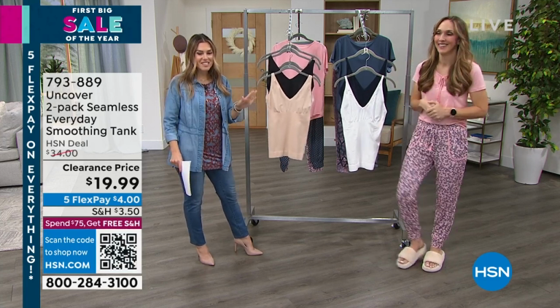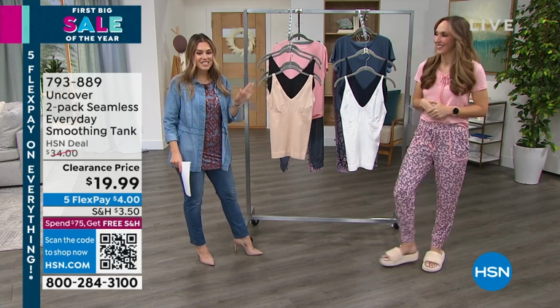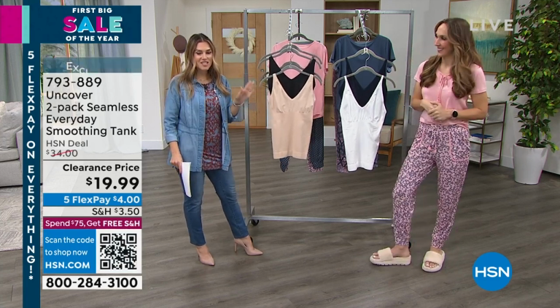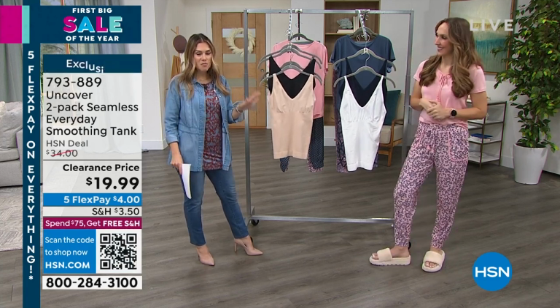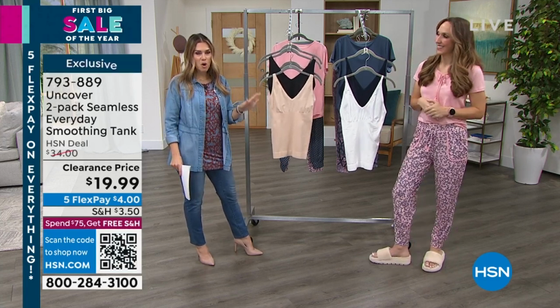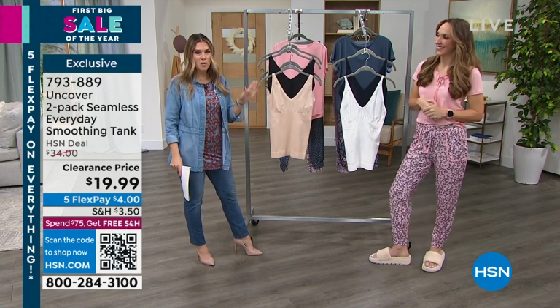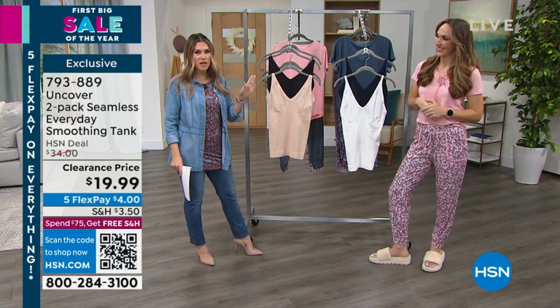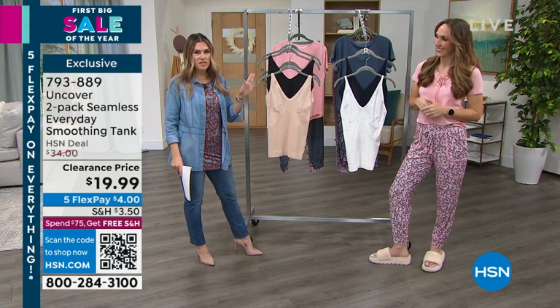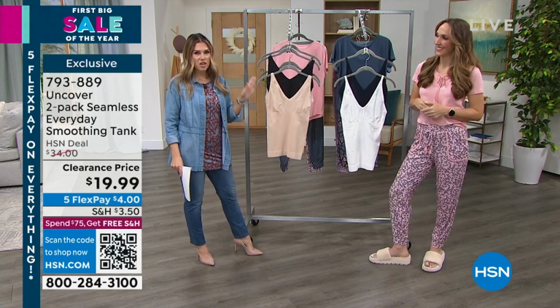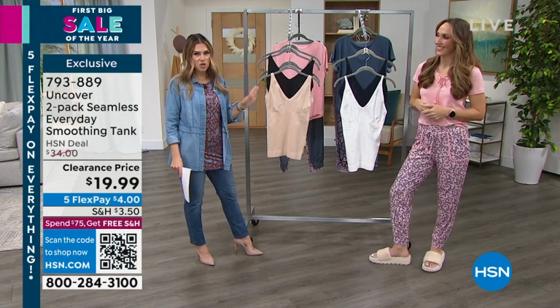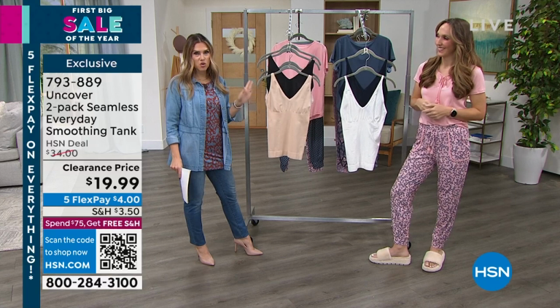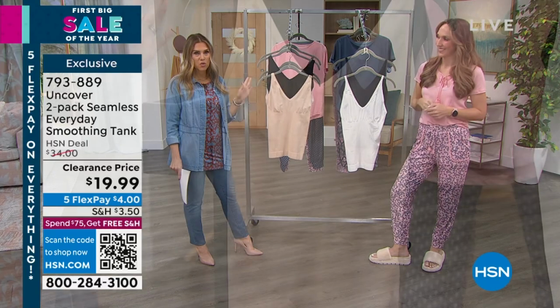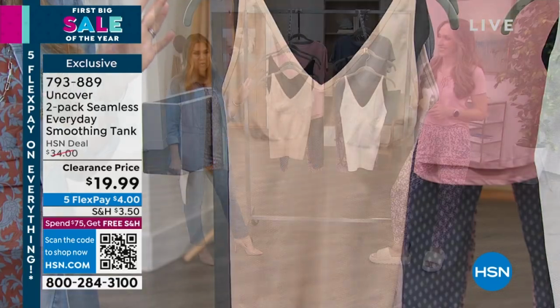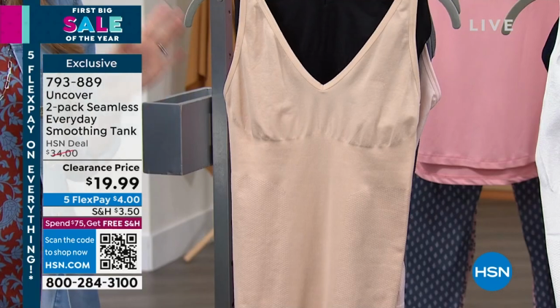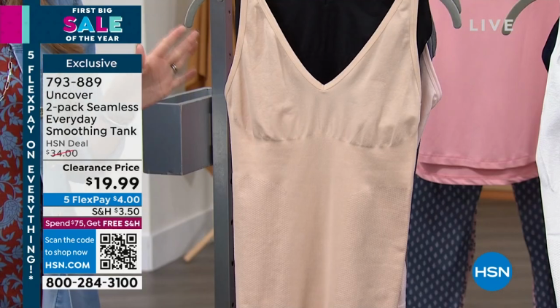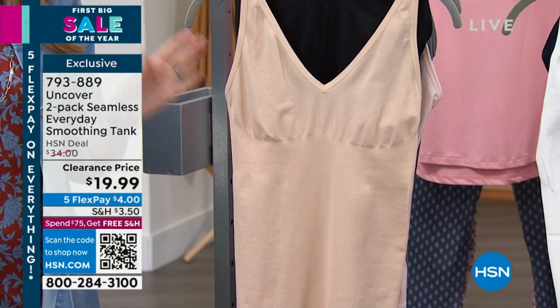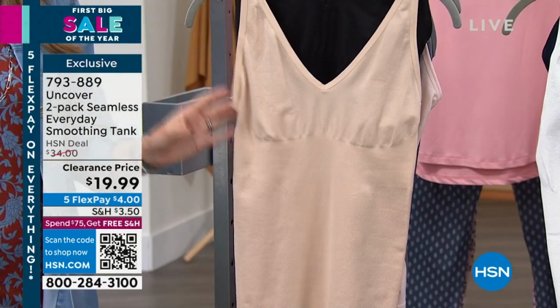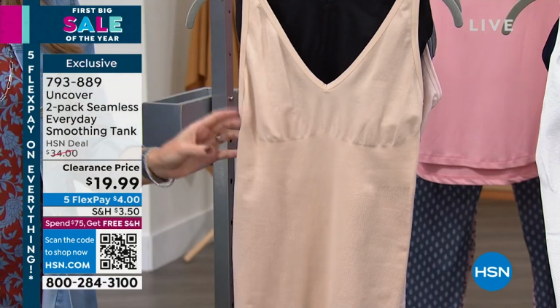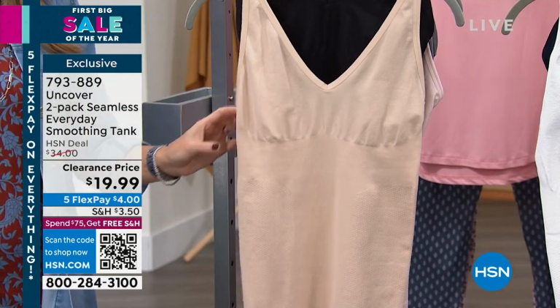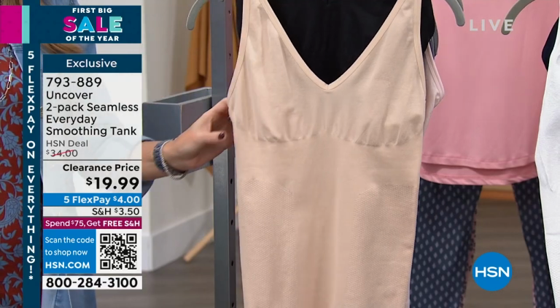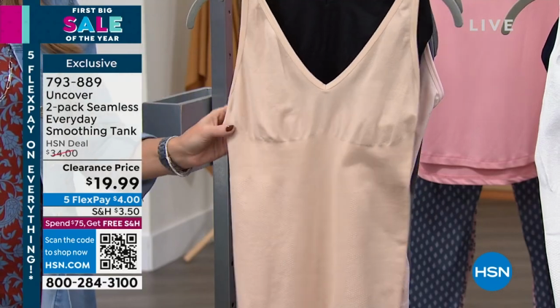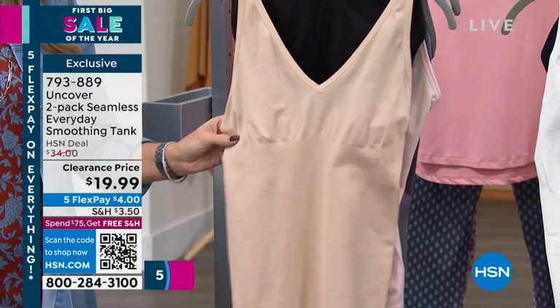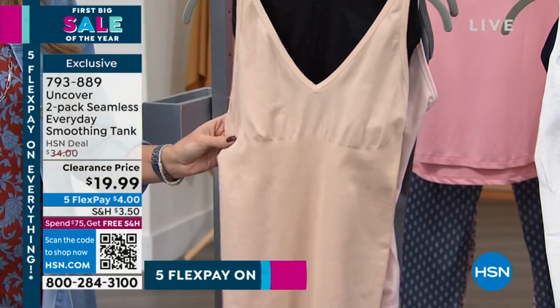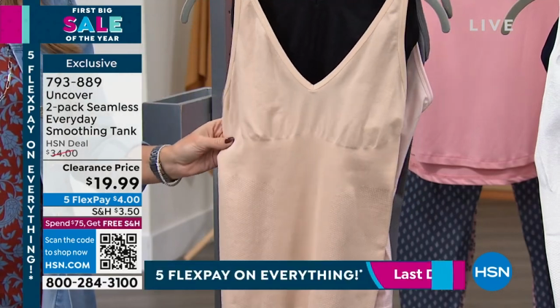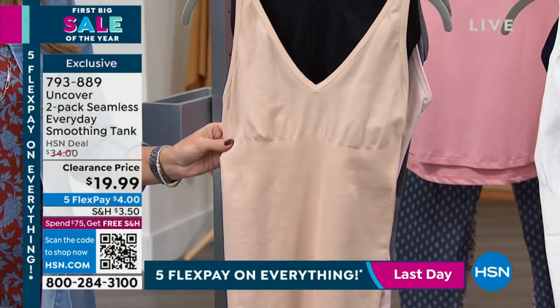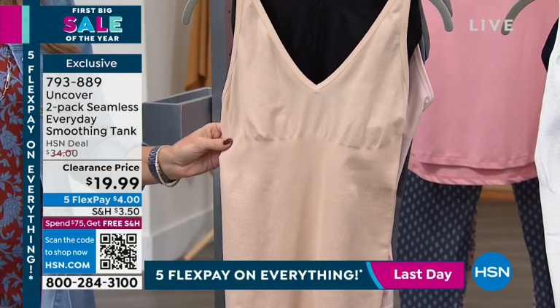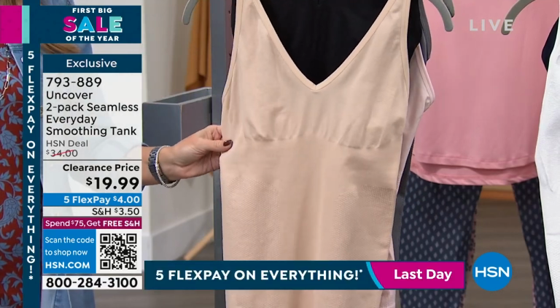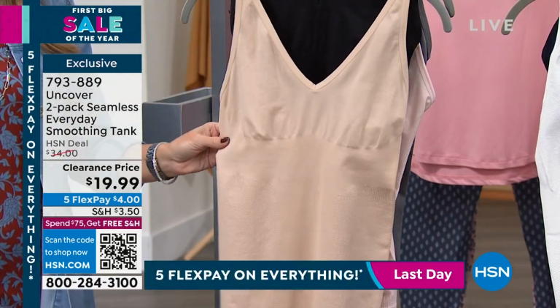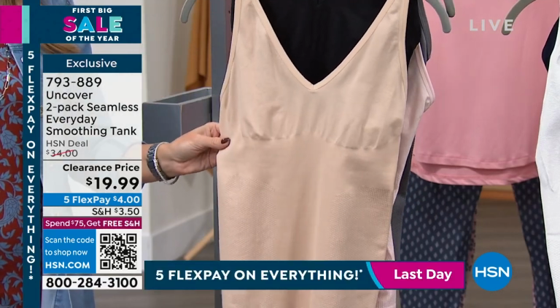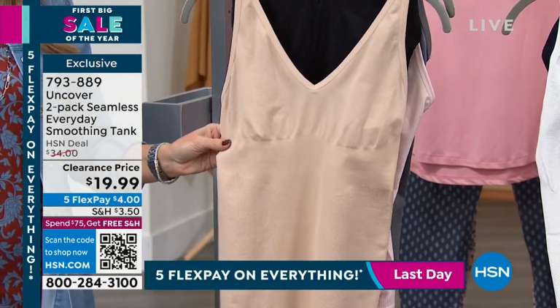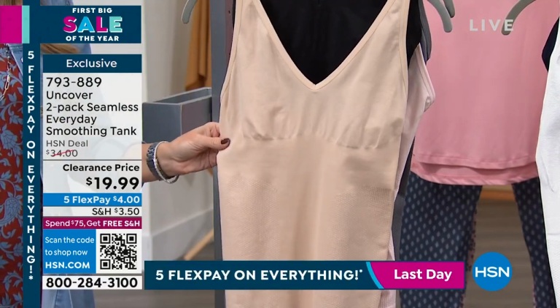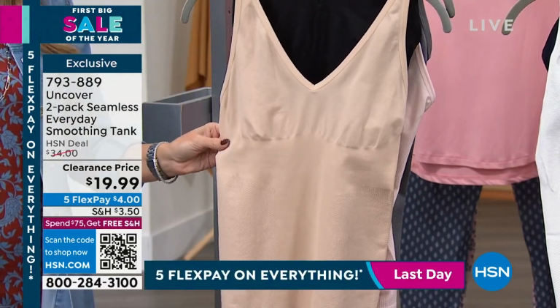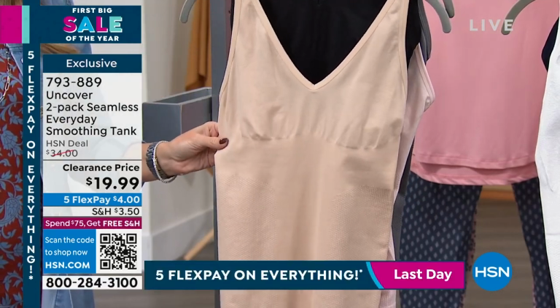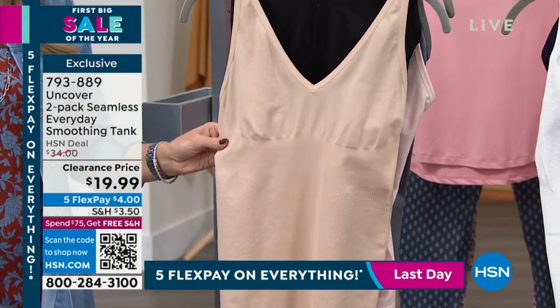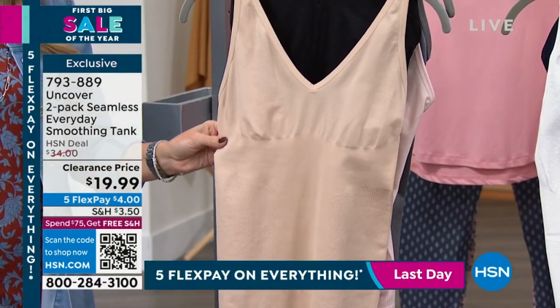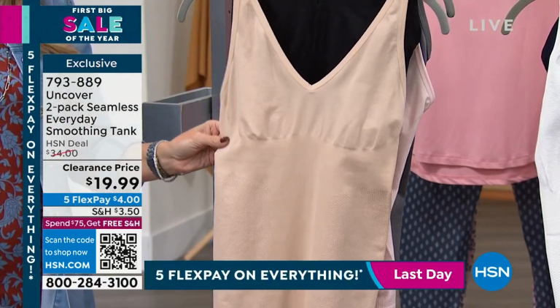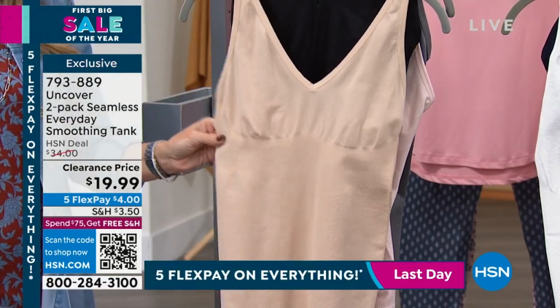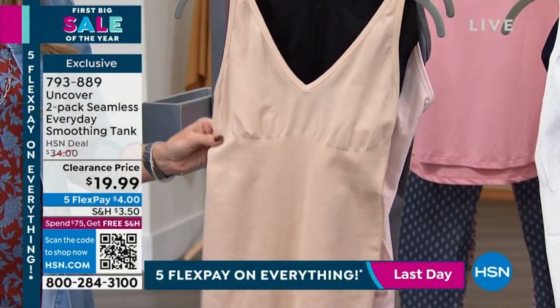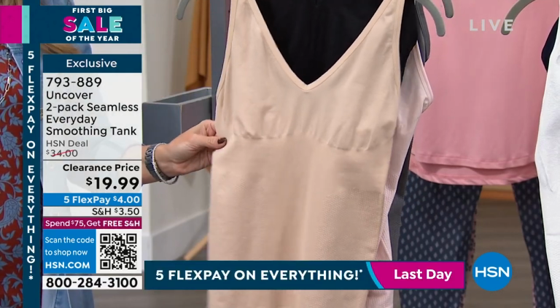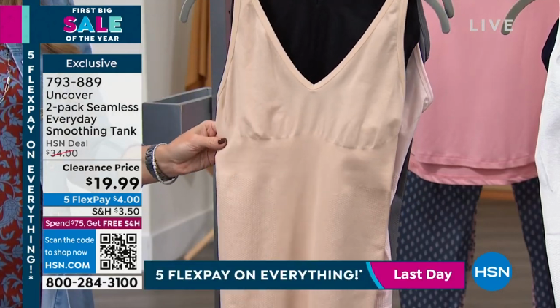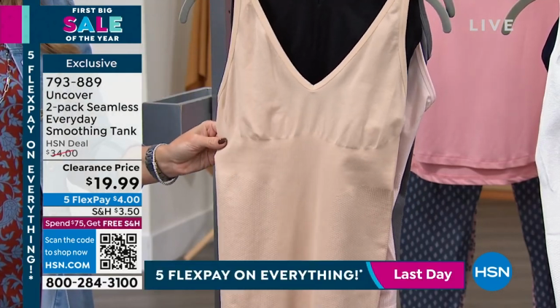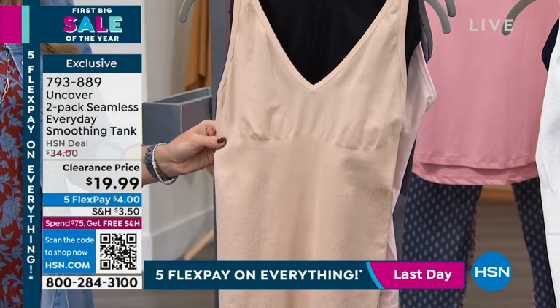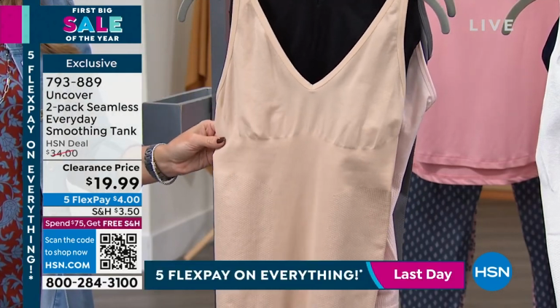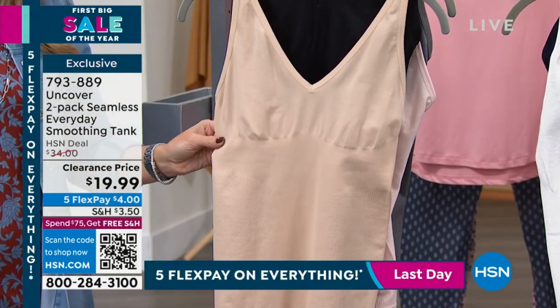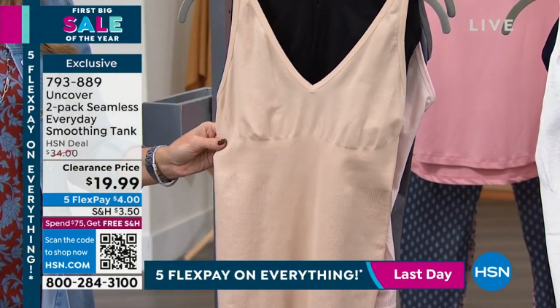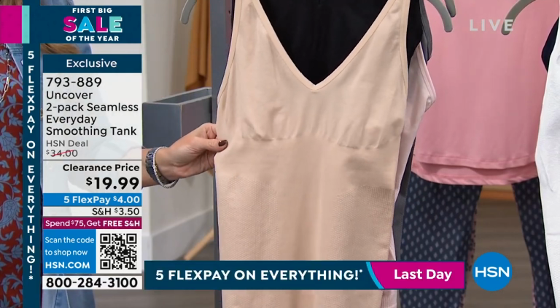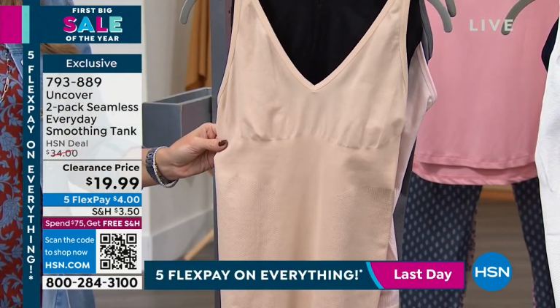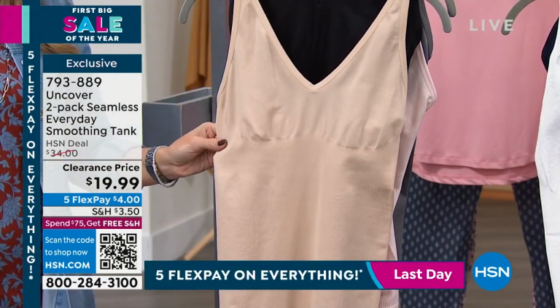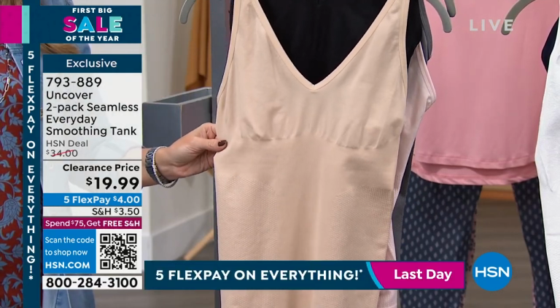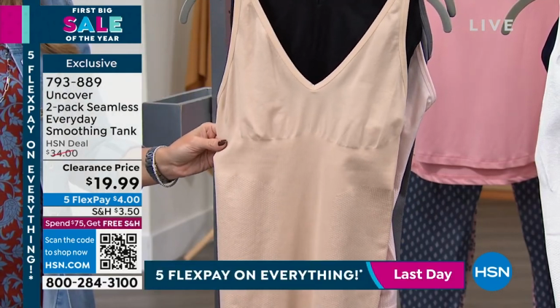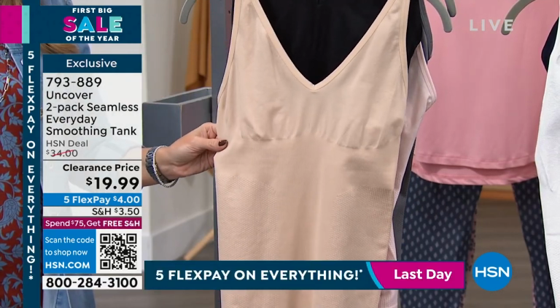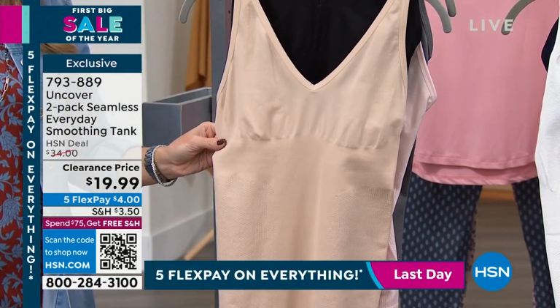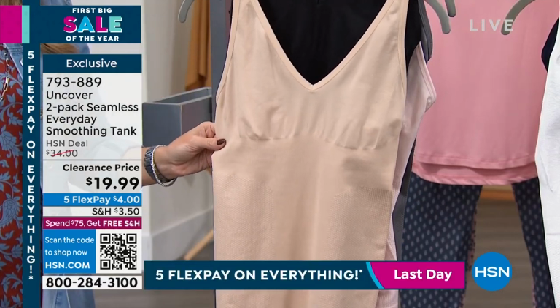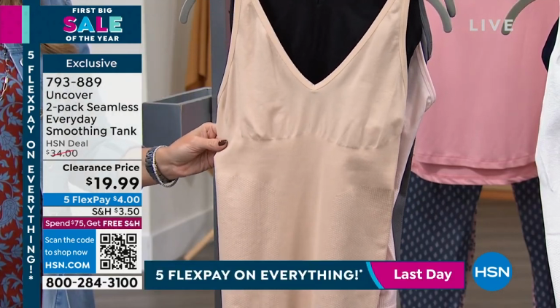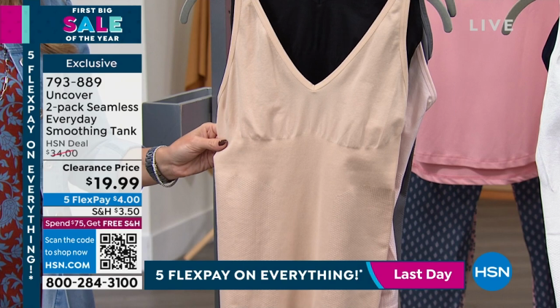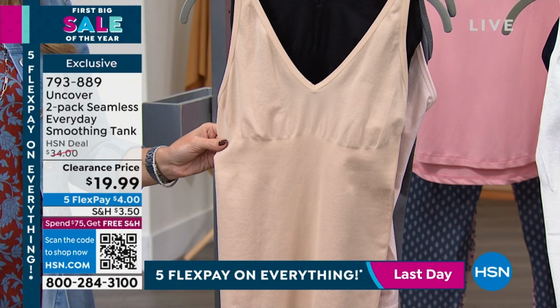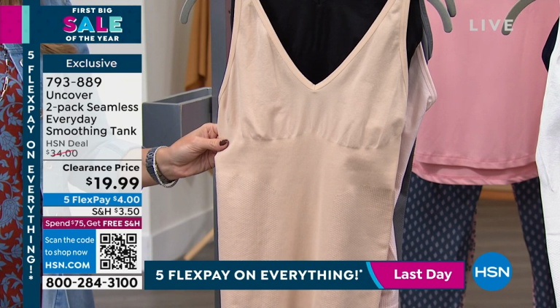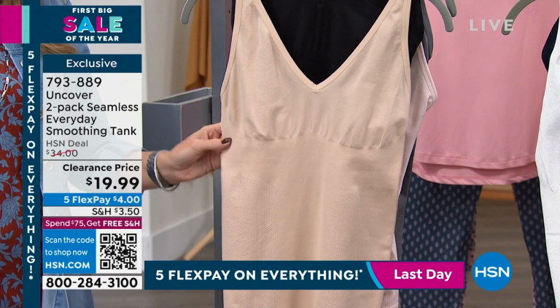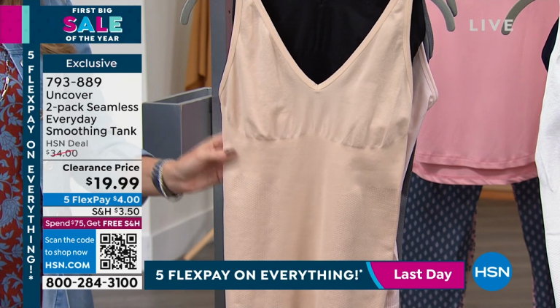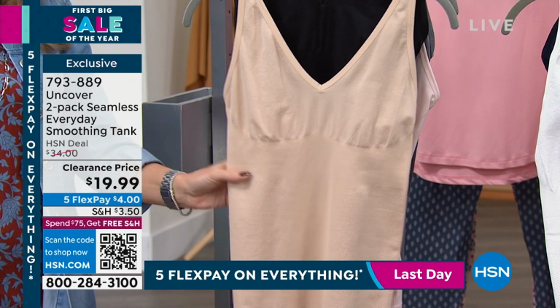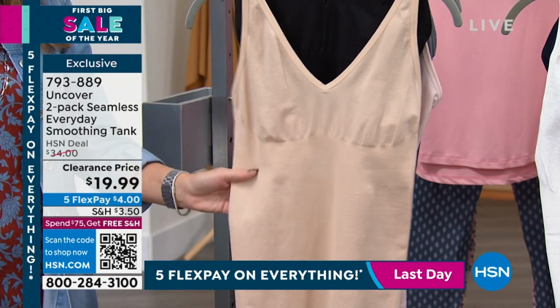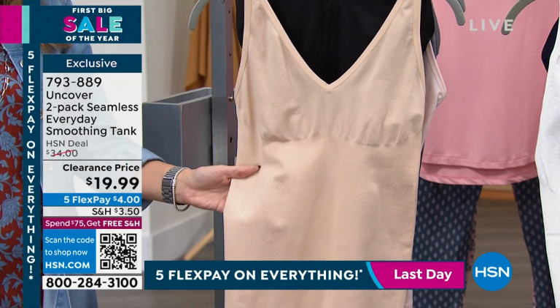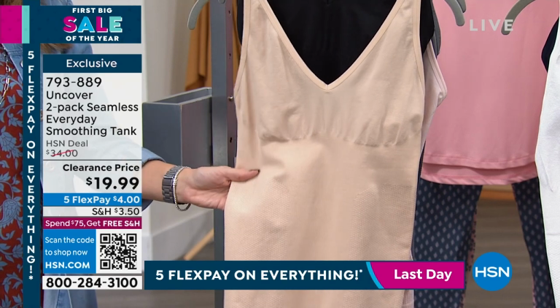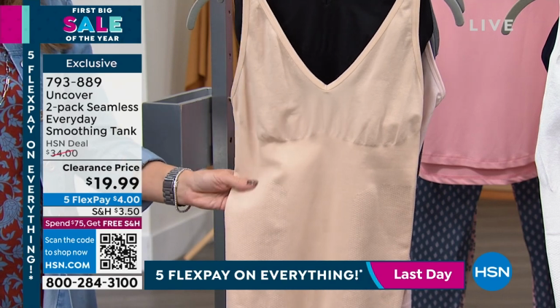This is the moment that you can trust HSN and trust Uncover. This is a two-pack.